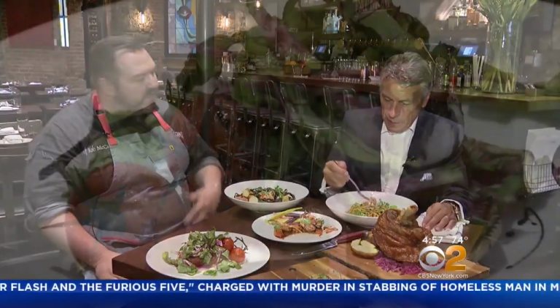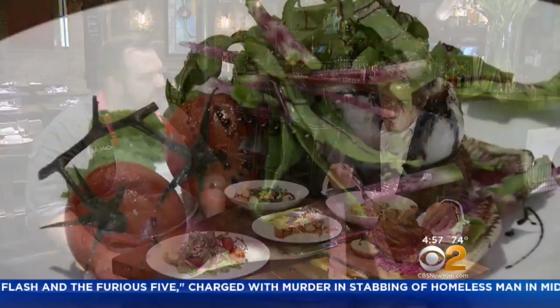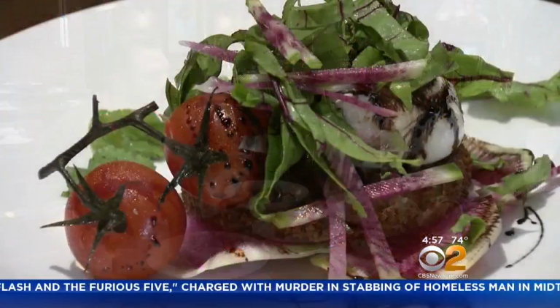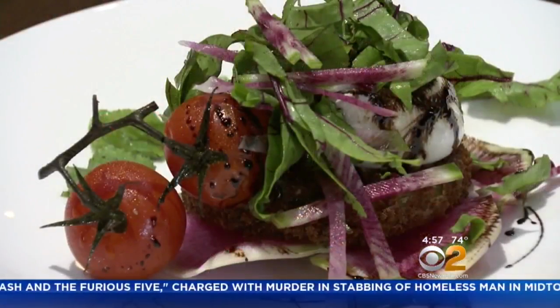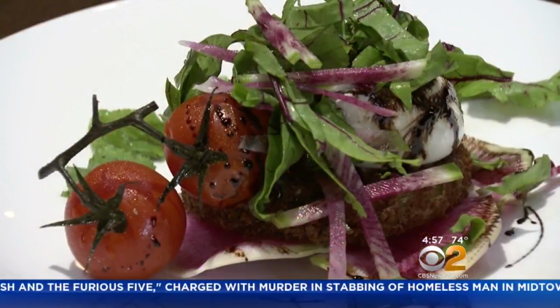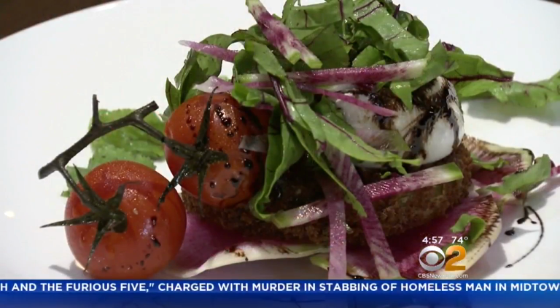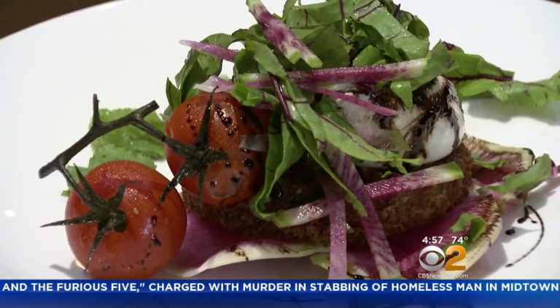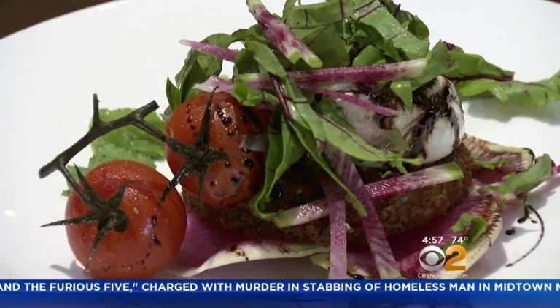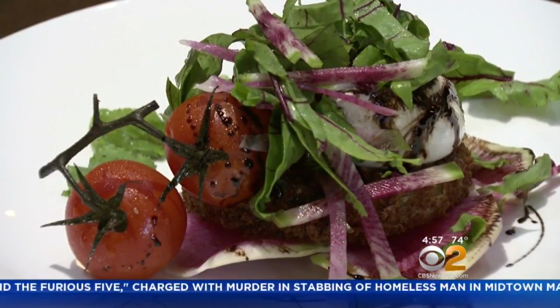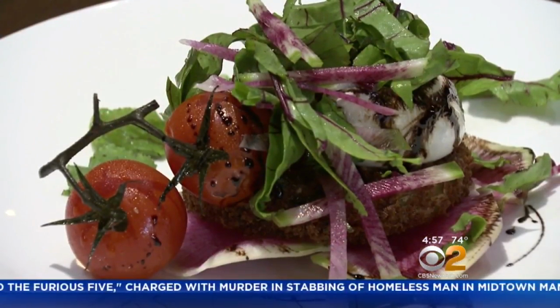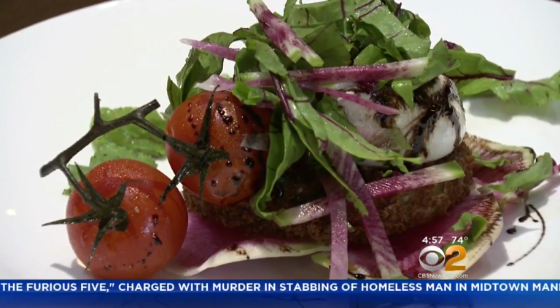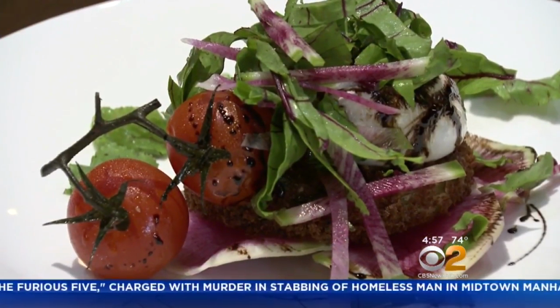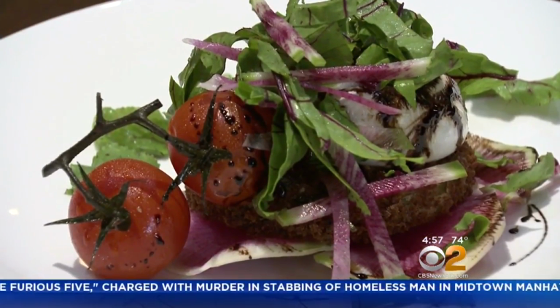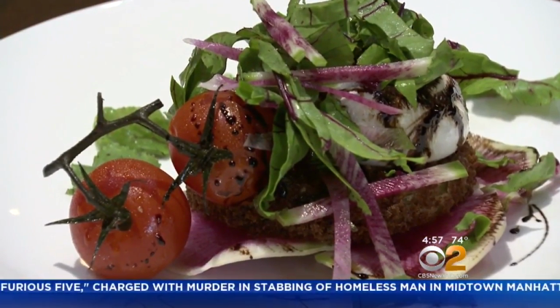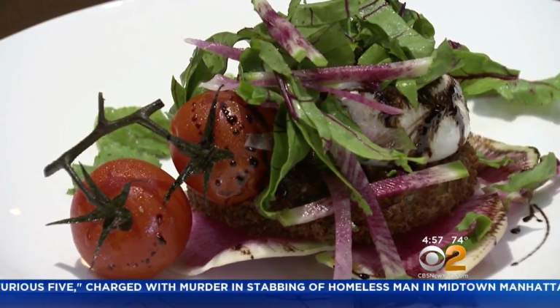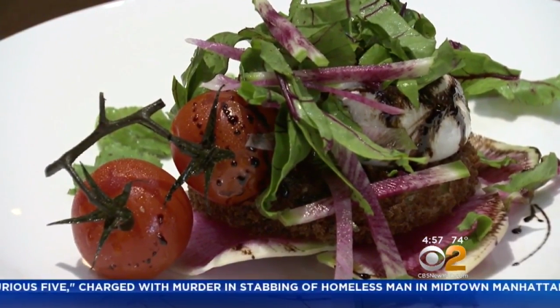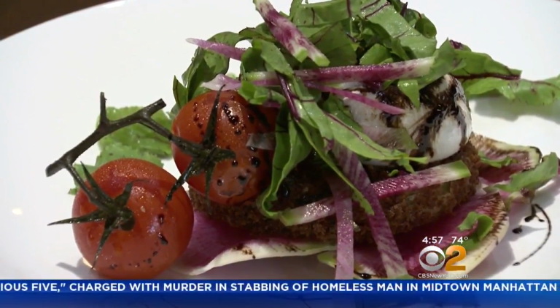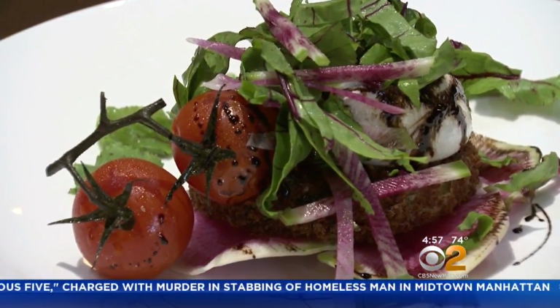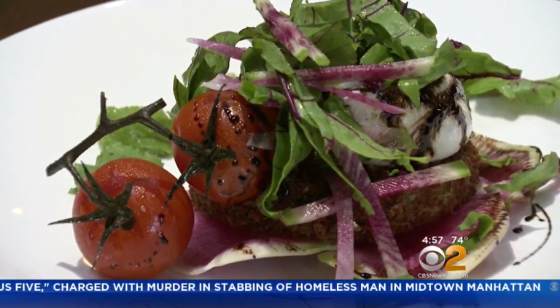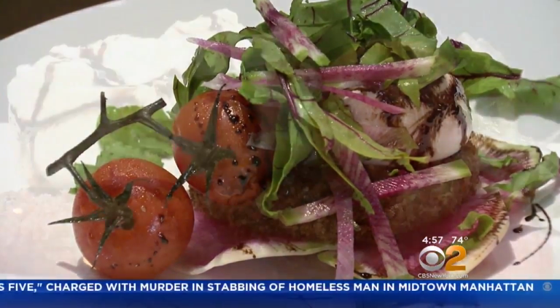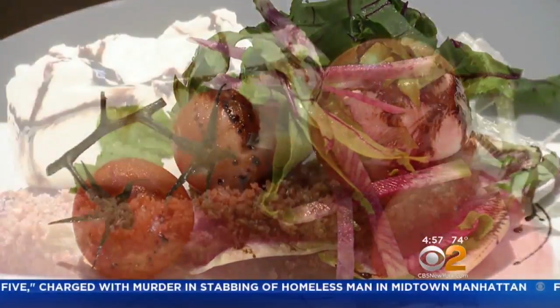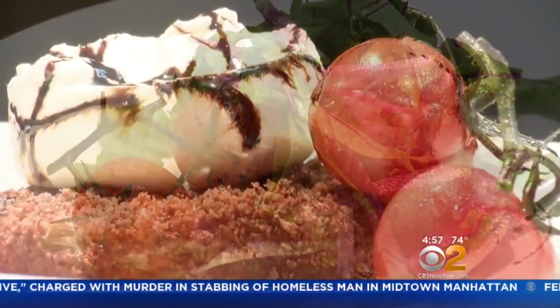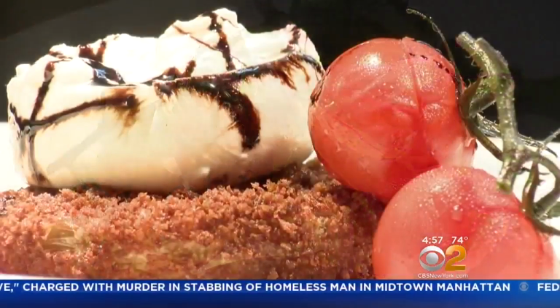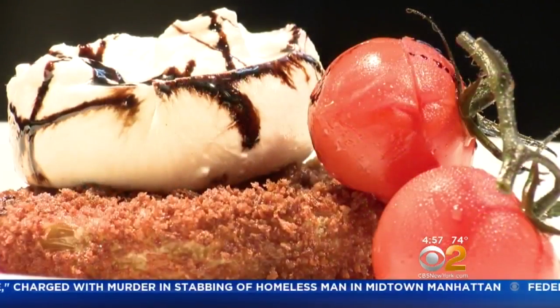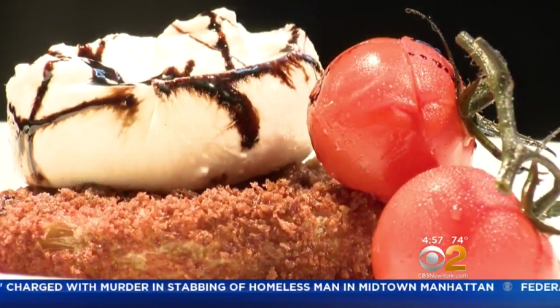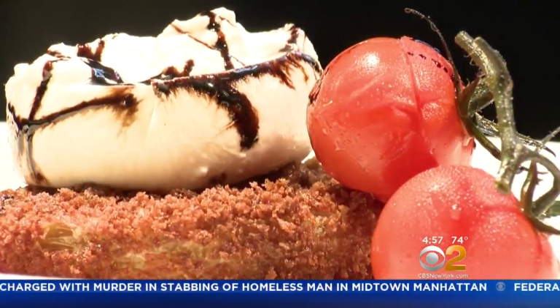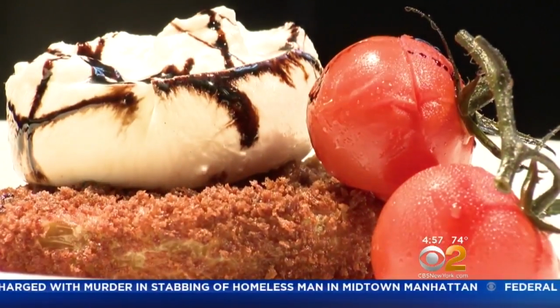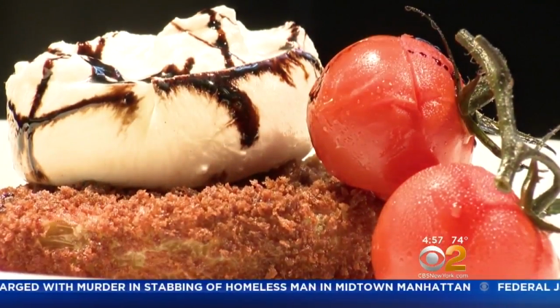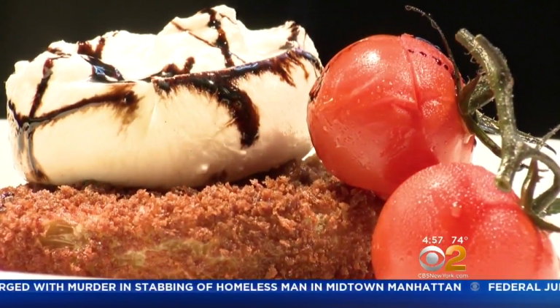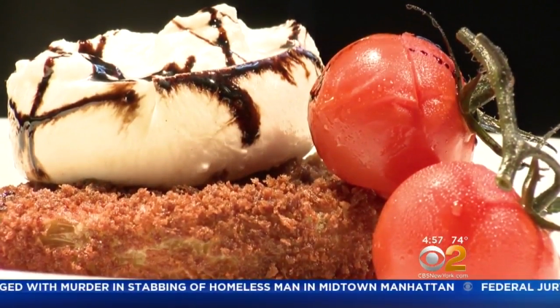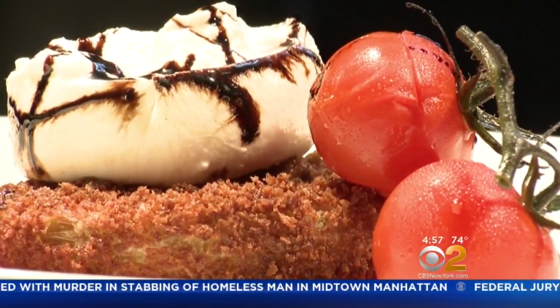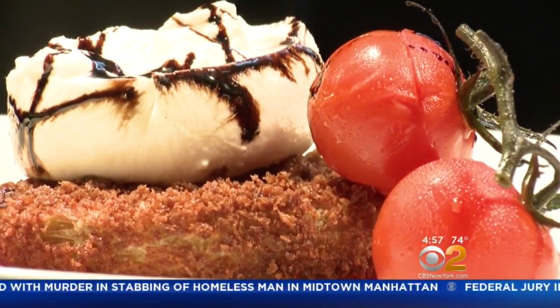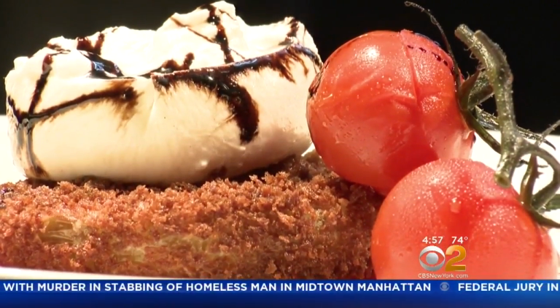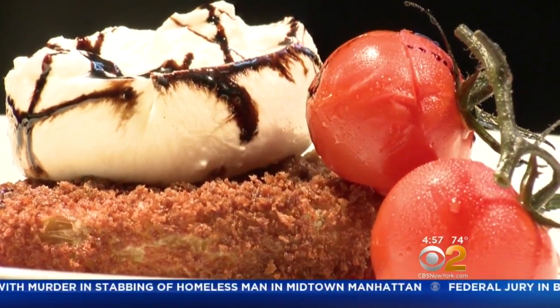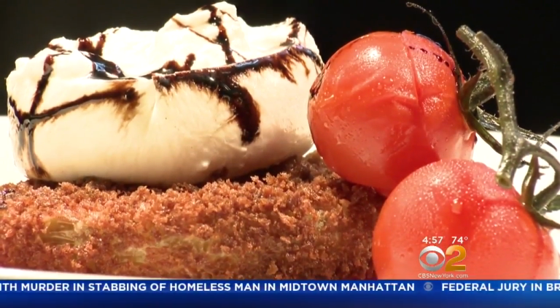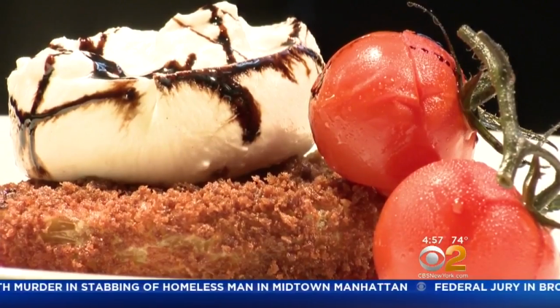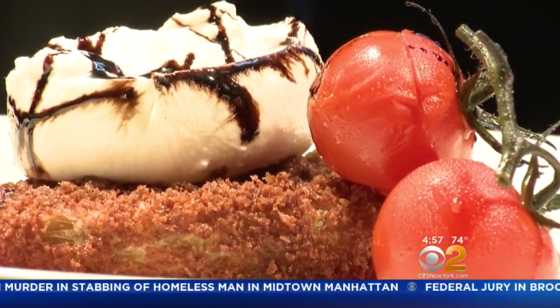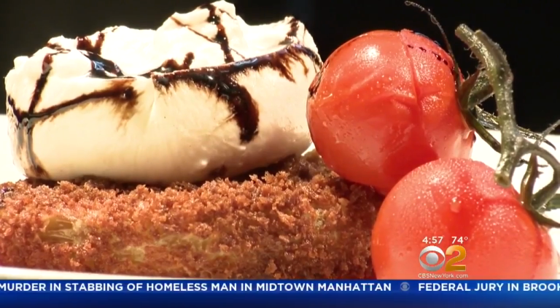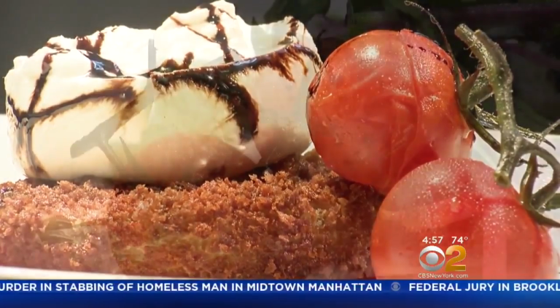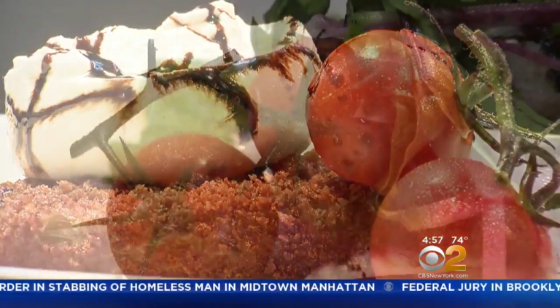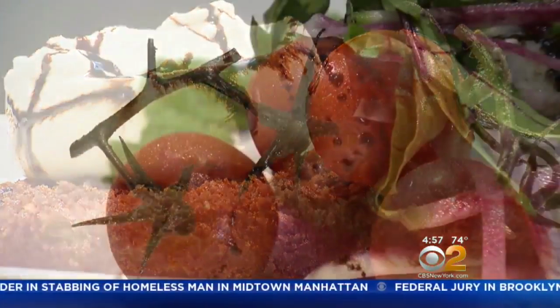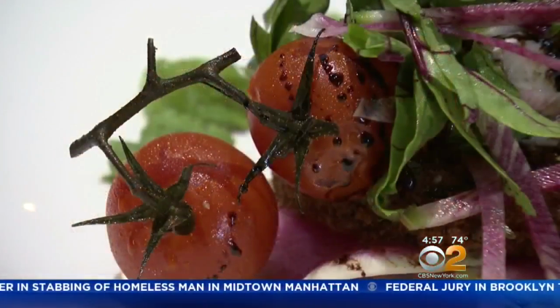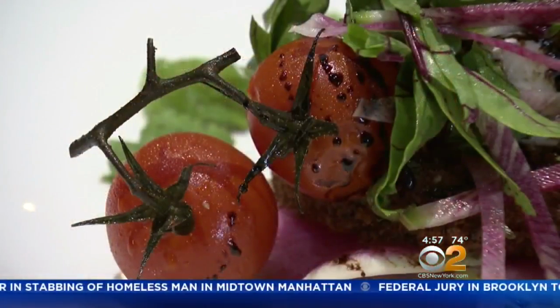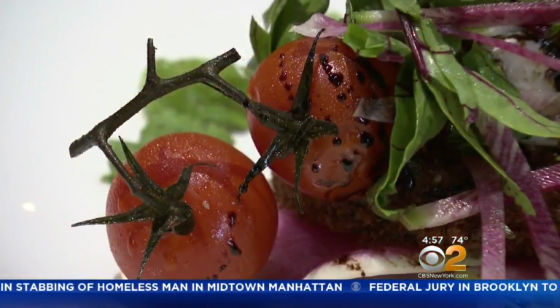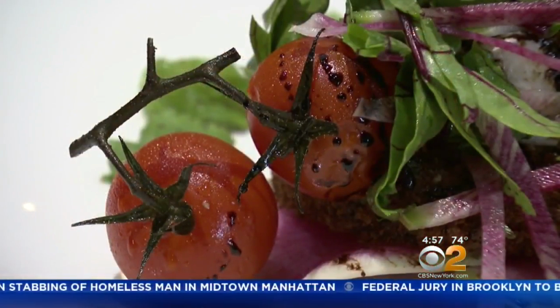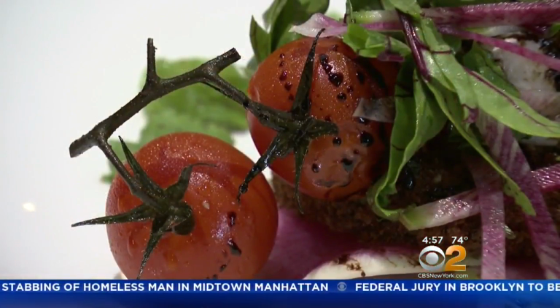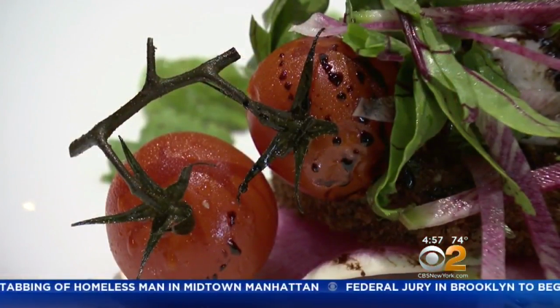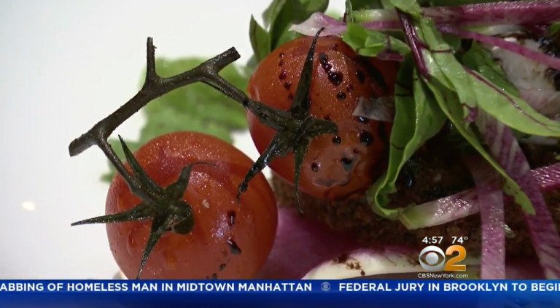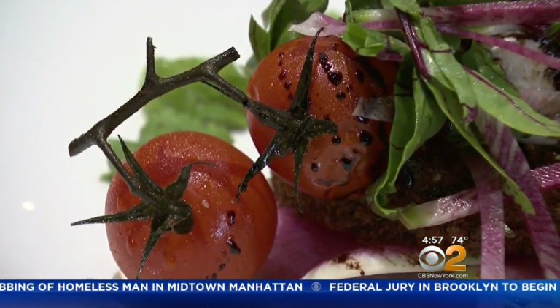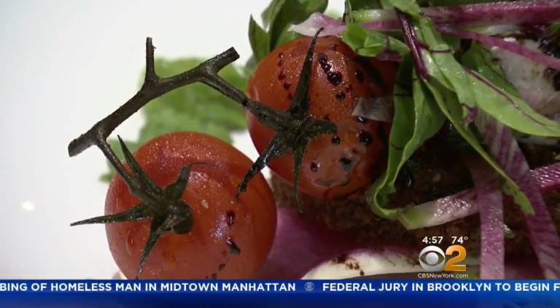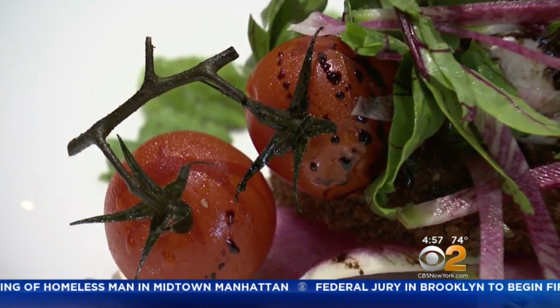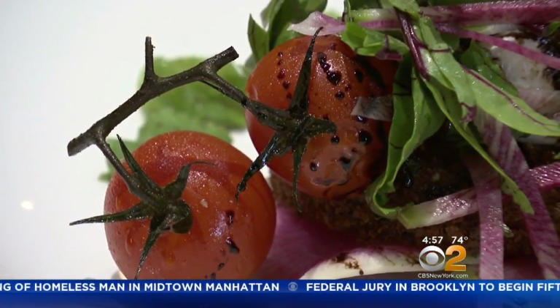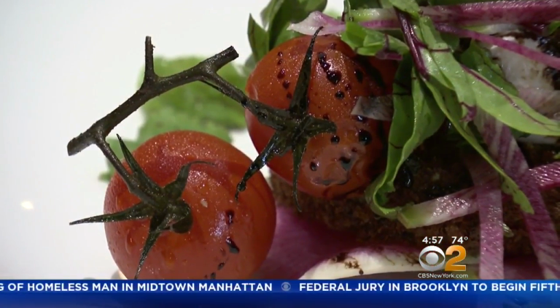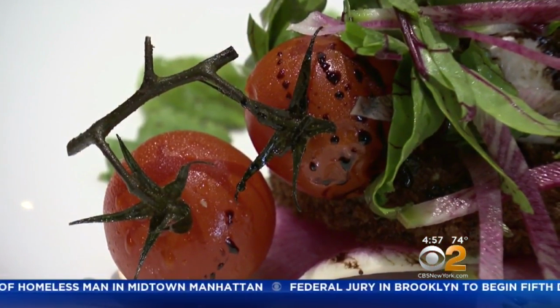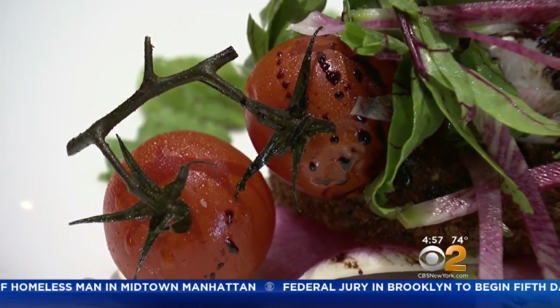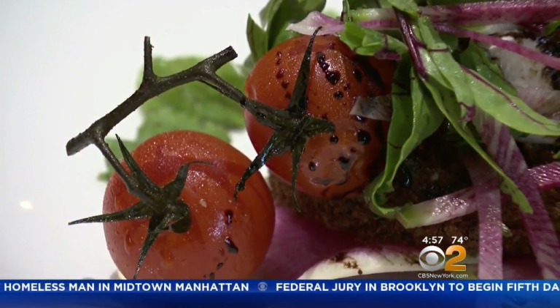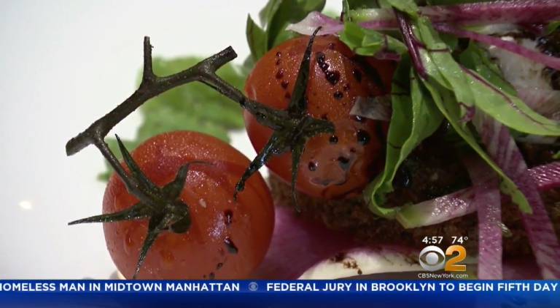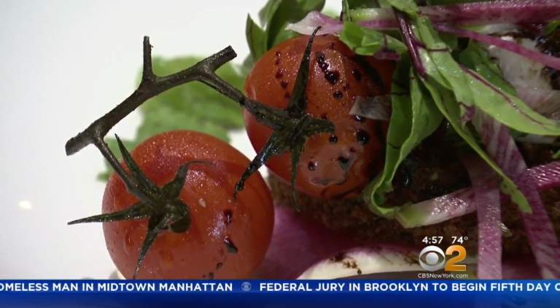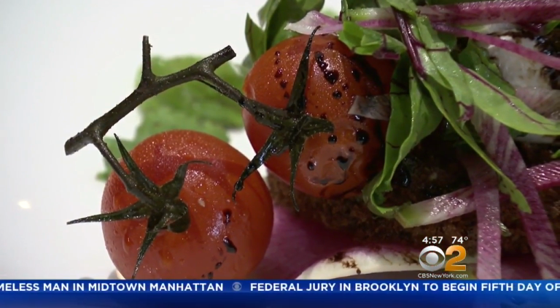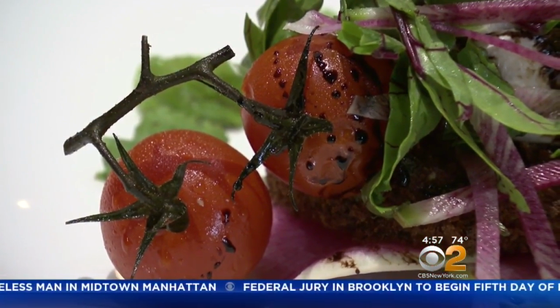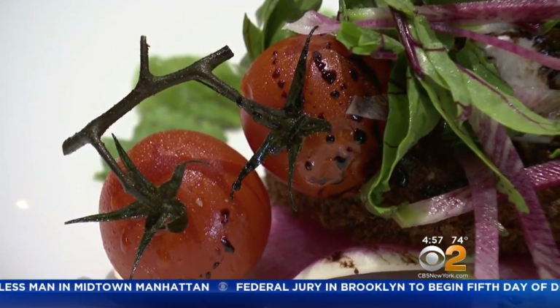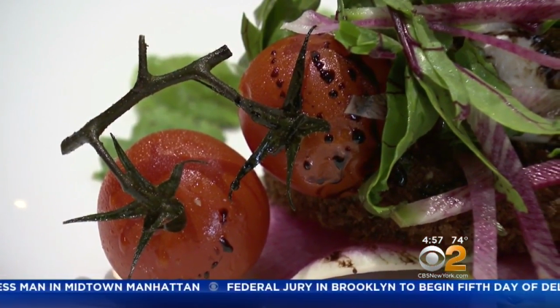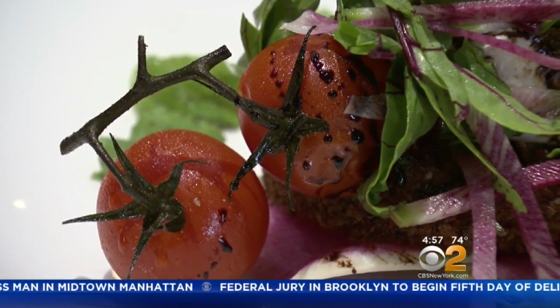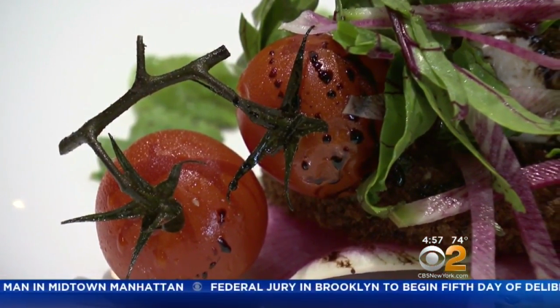For a lighter choice, this beautiful salad with fried green tomatoes, cheese and beets, topped with a balsamic reduction.